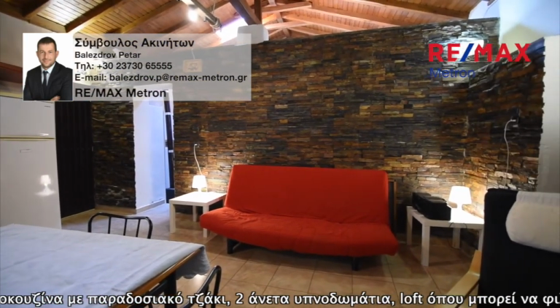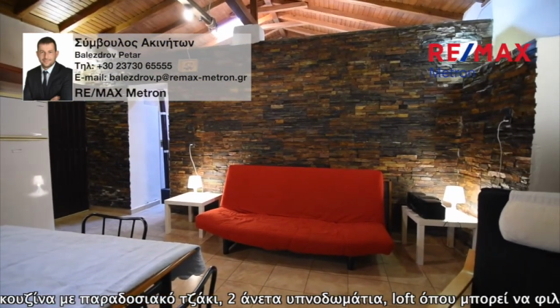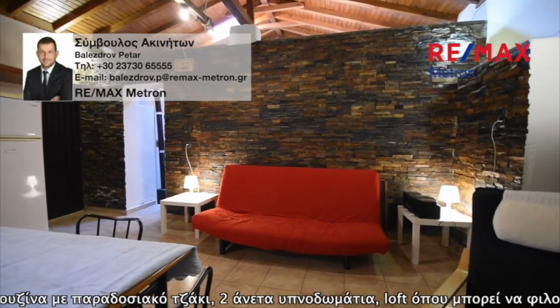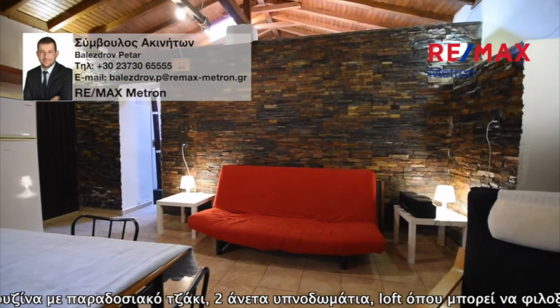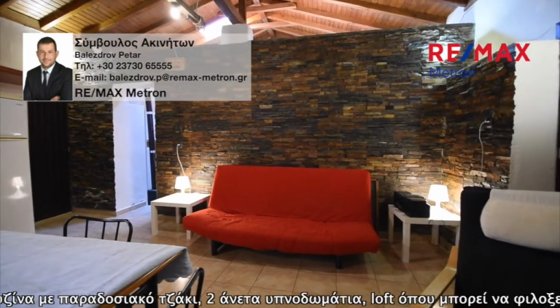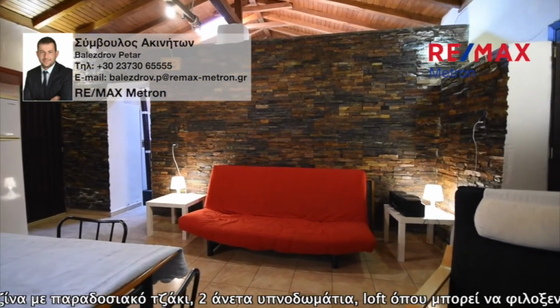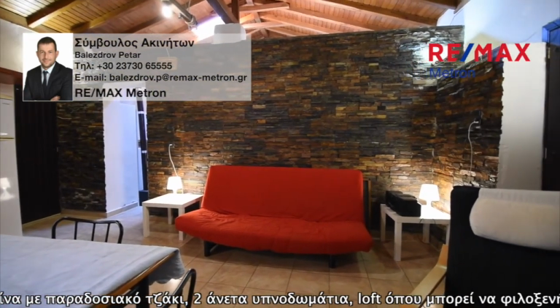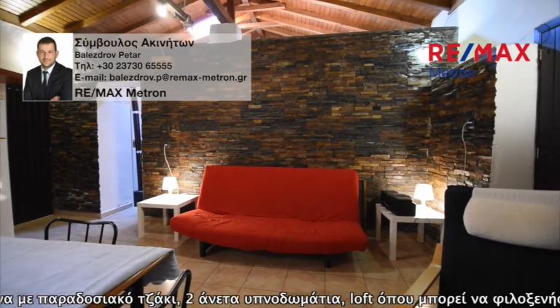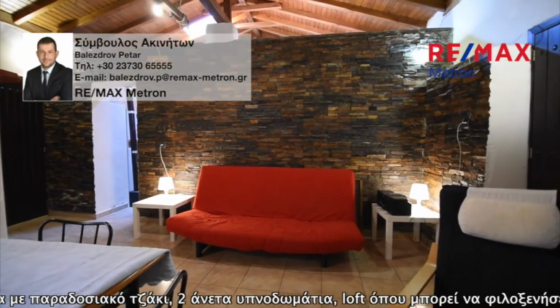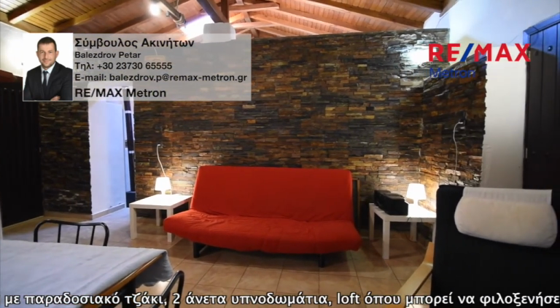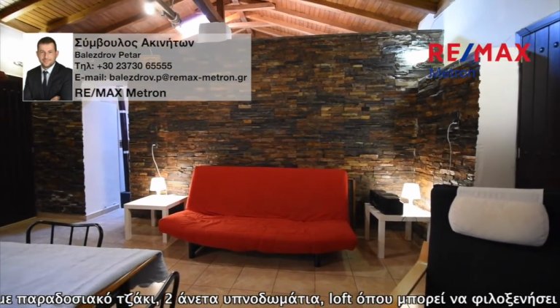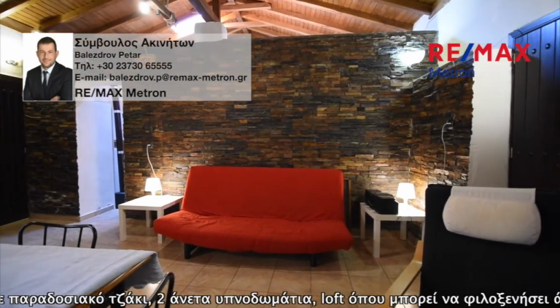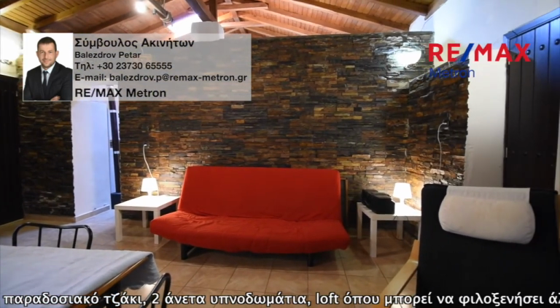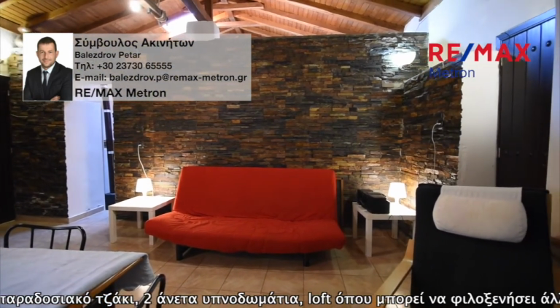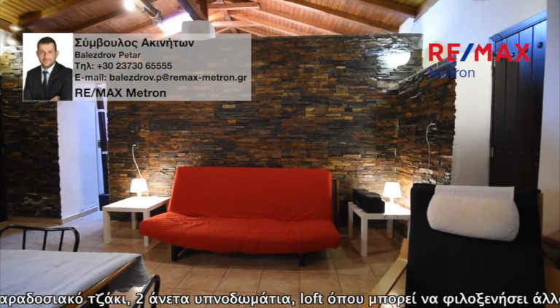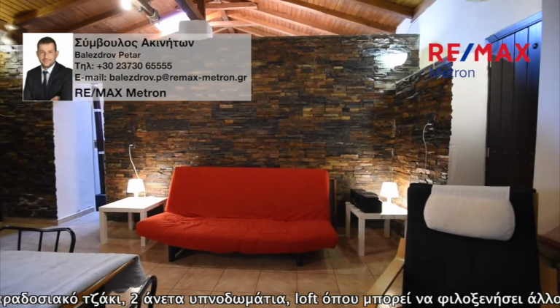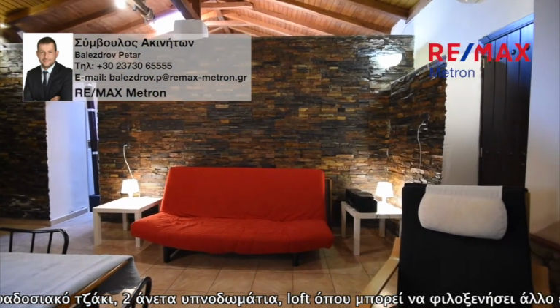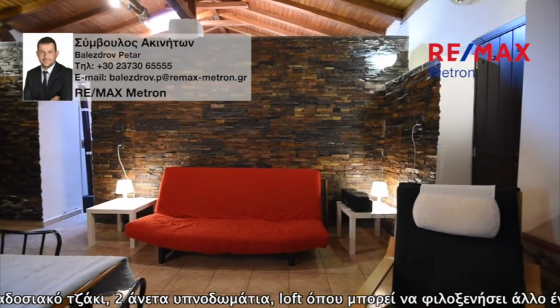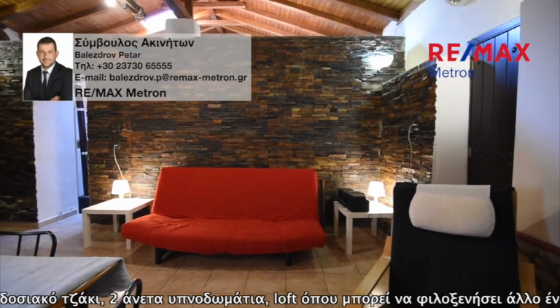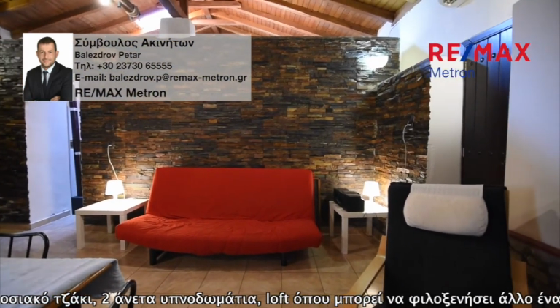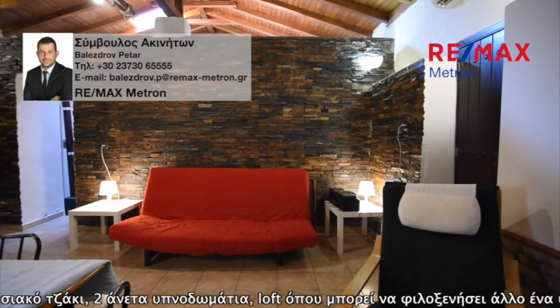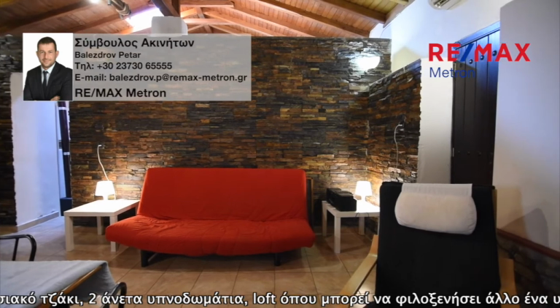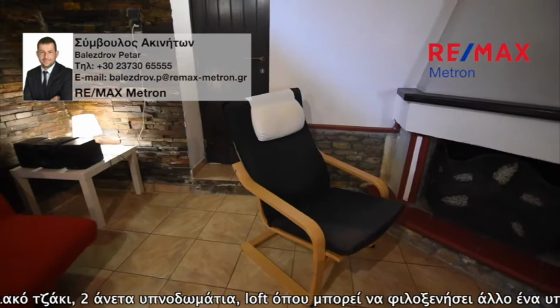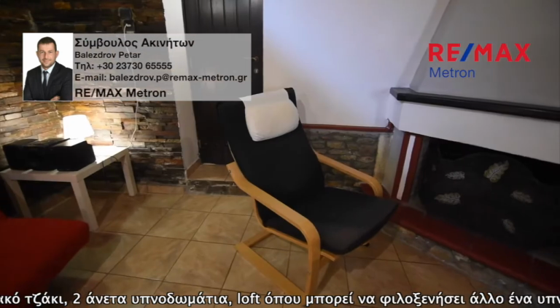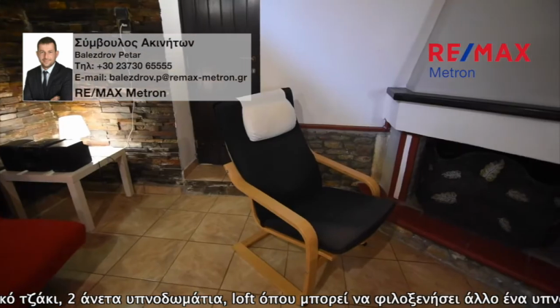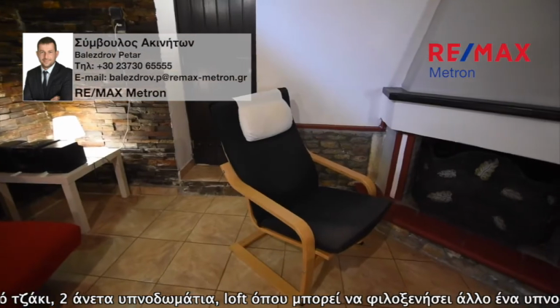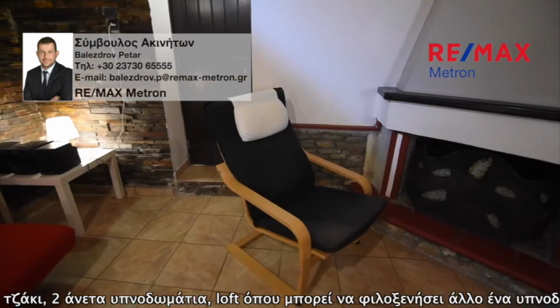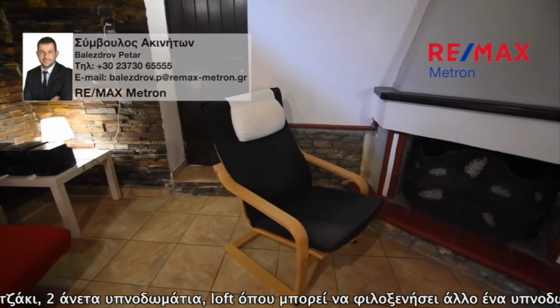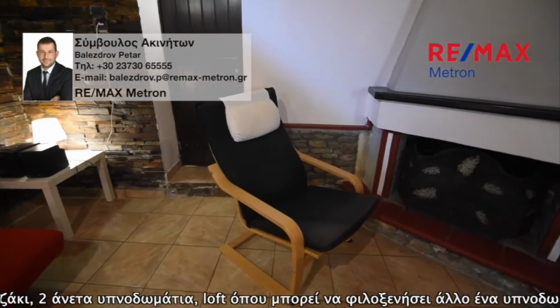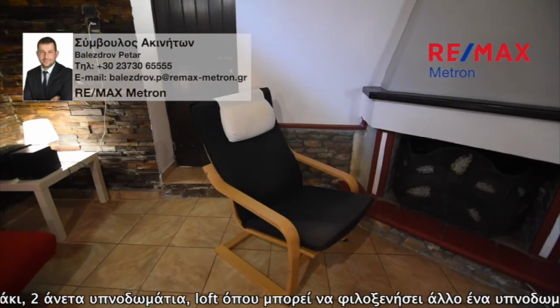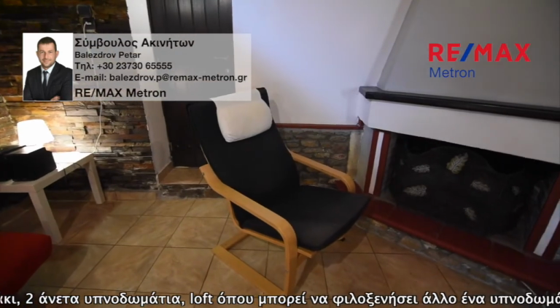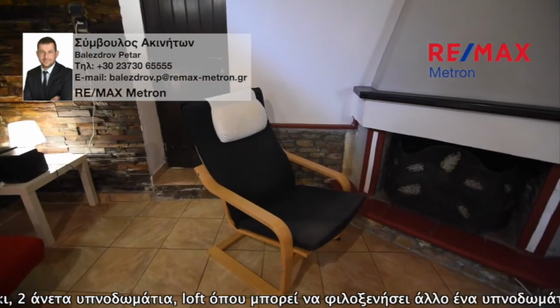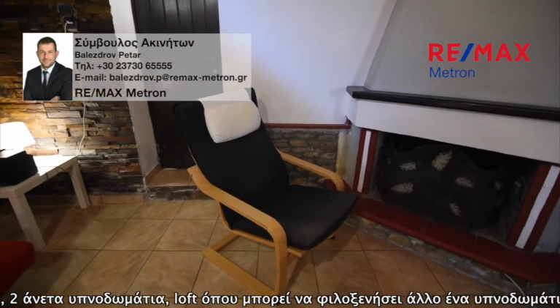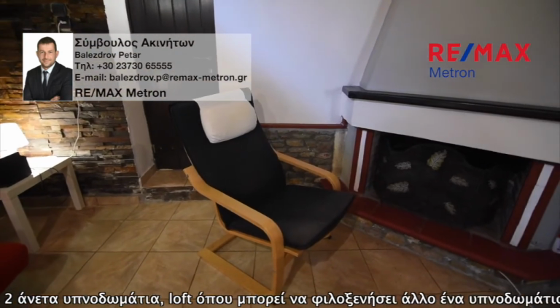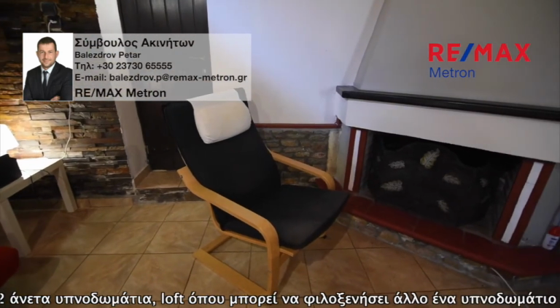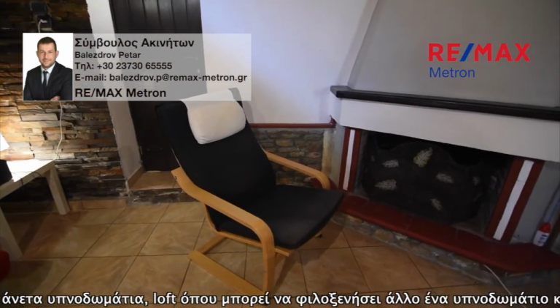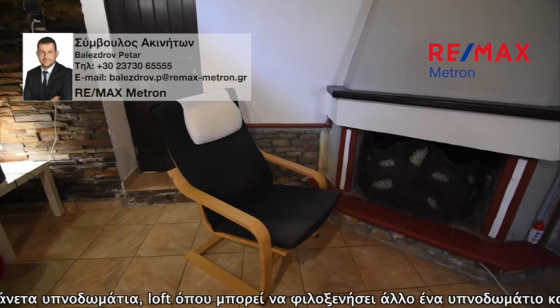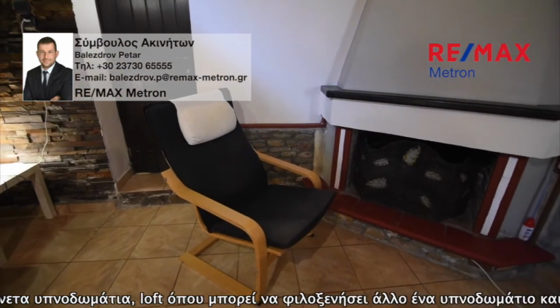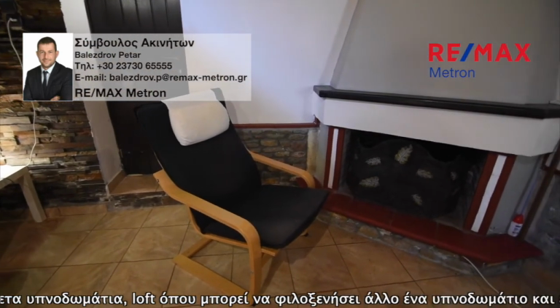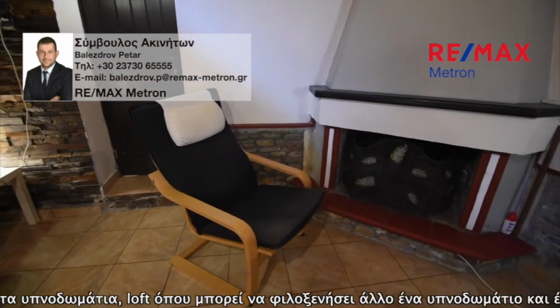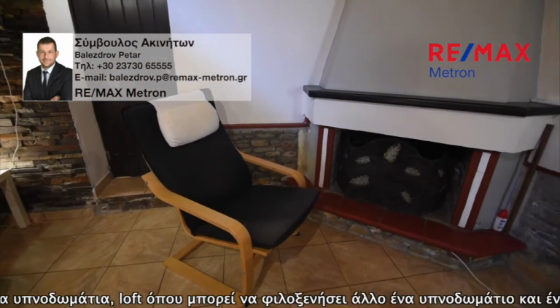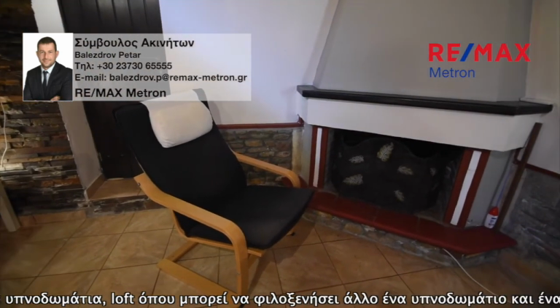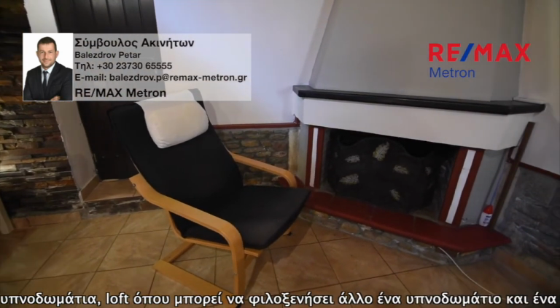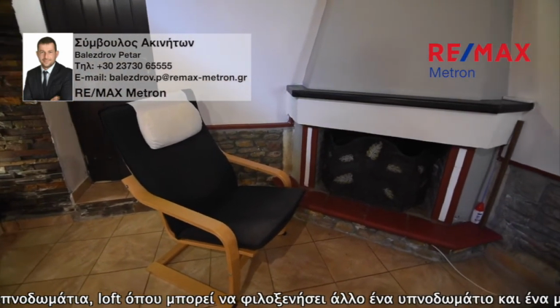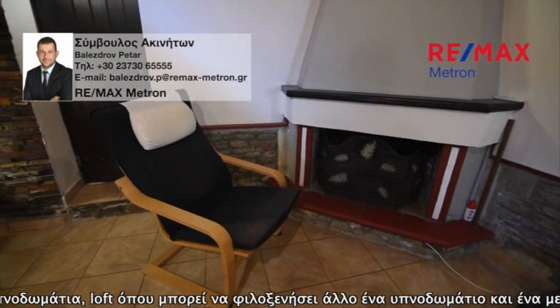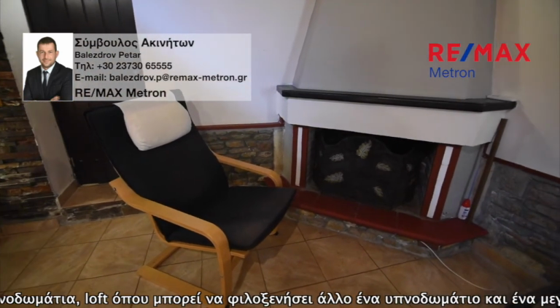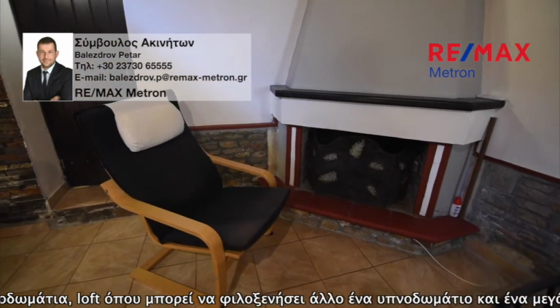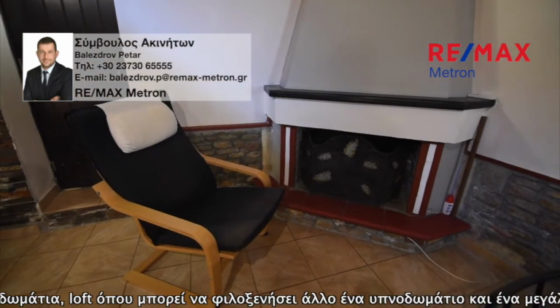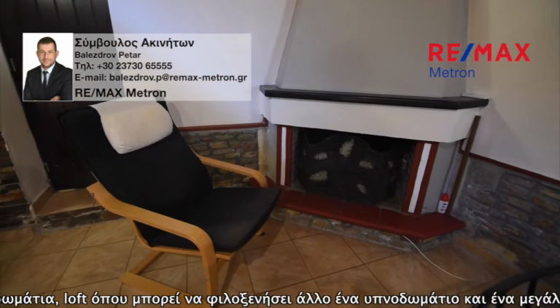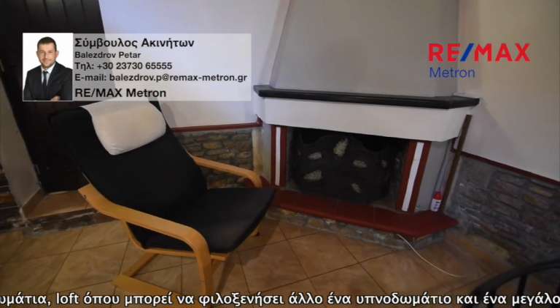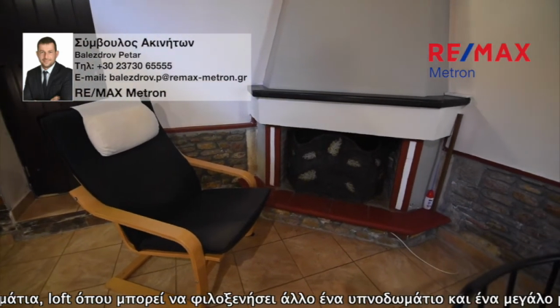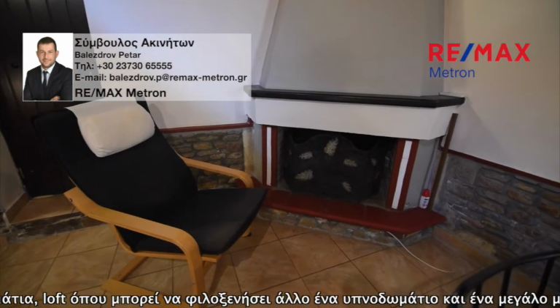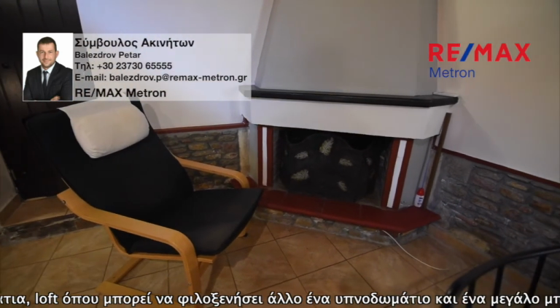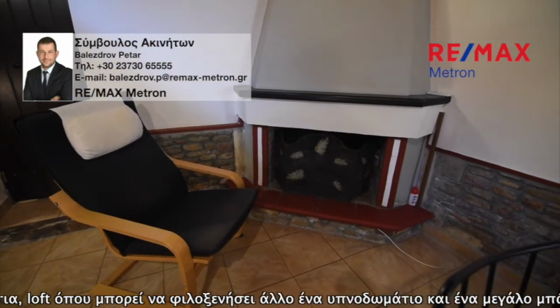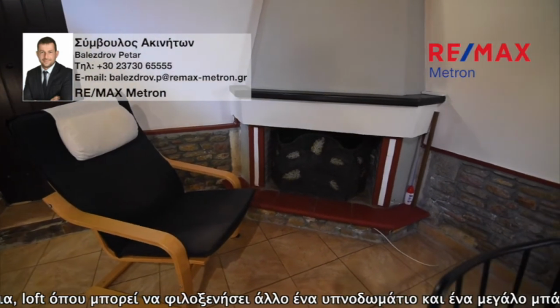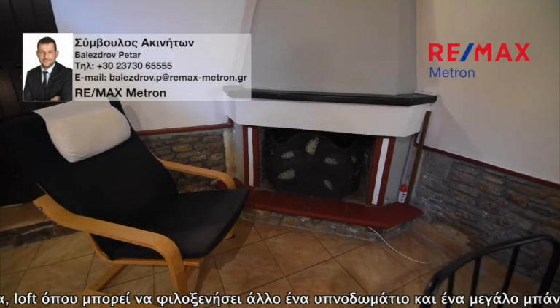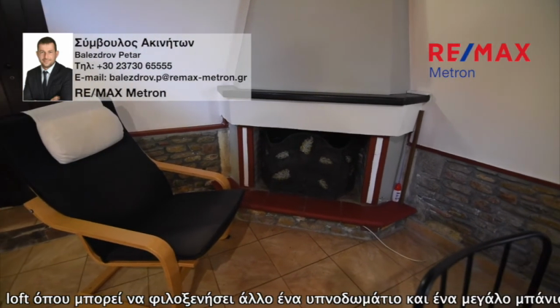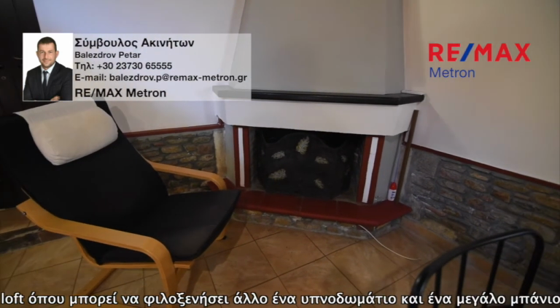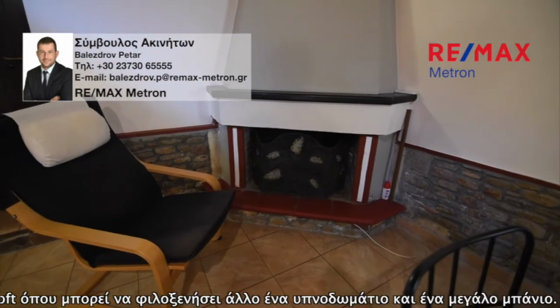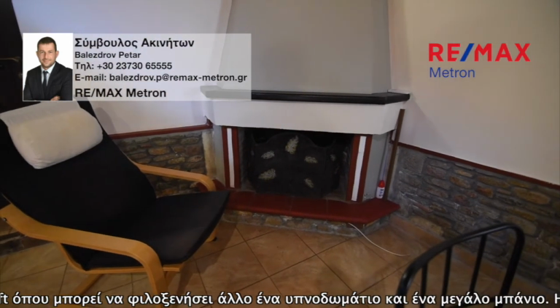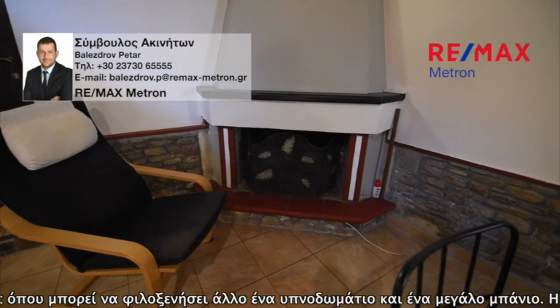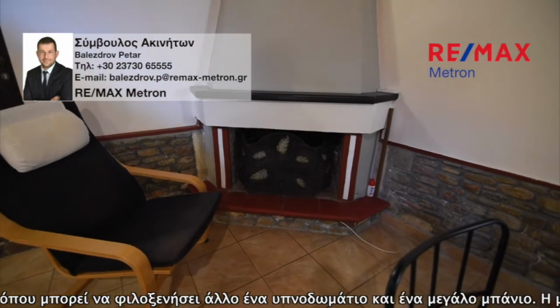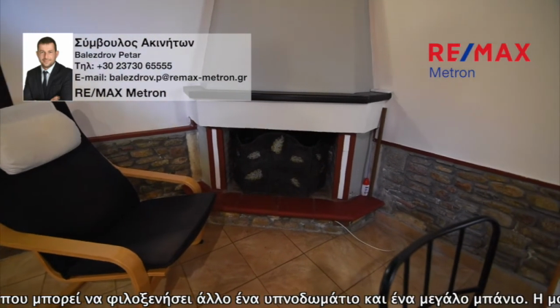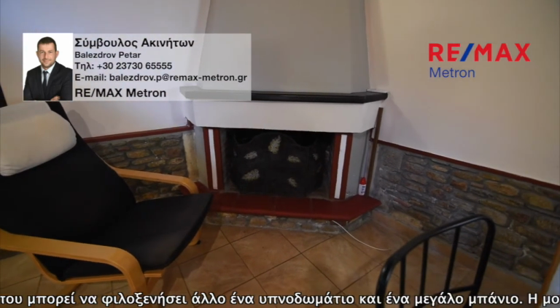It is located by the sea, only 150 meters away. Just a five minute walk and you are at the taverns of the picturesque village.